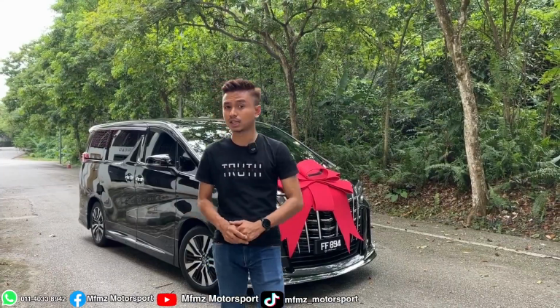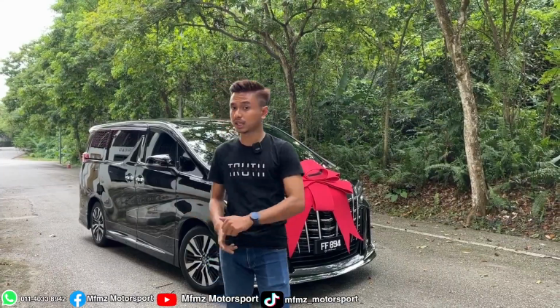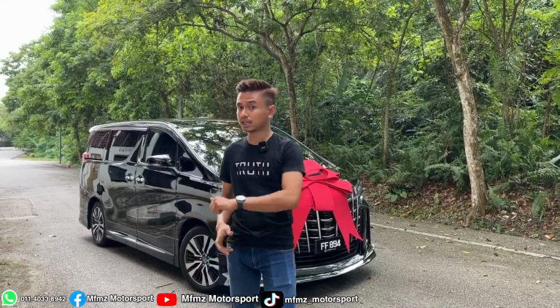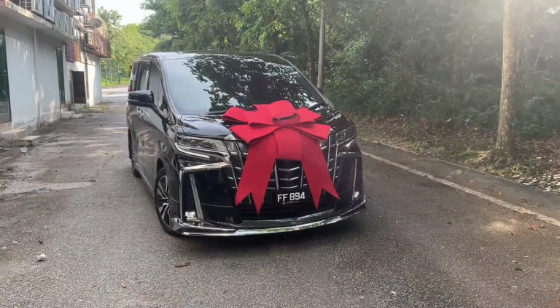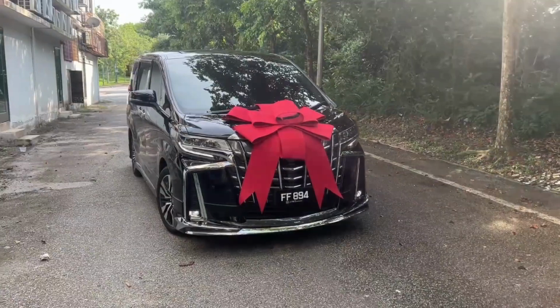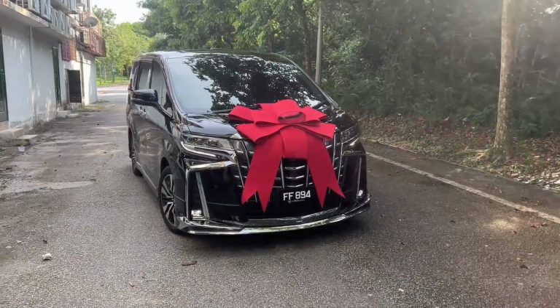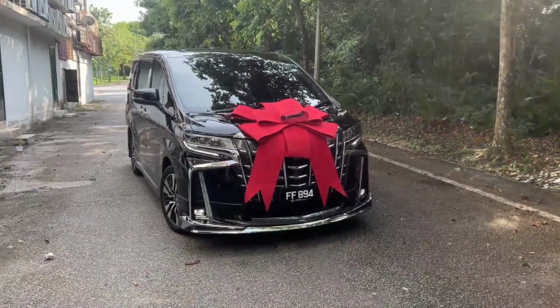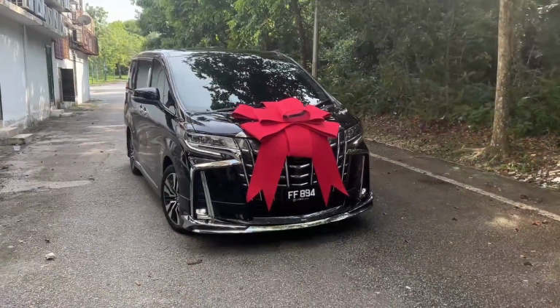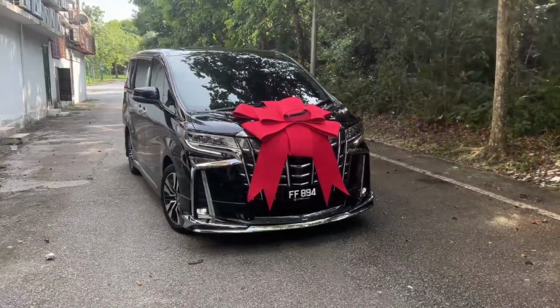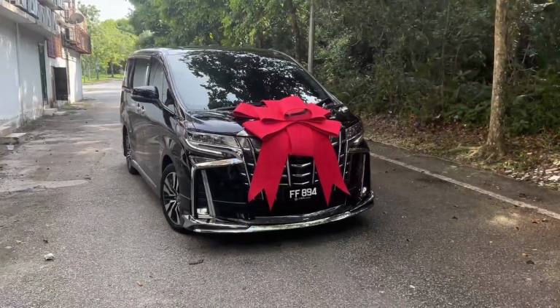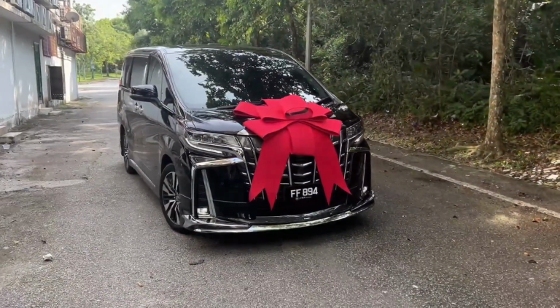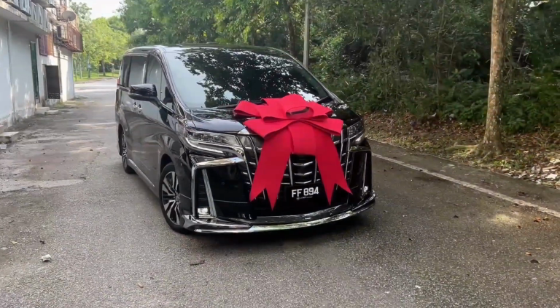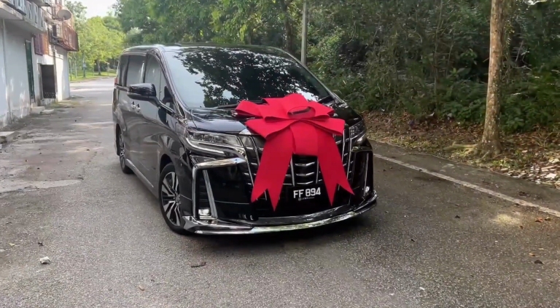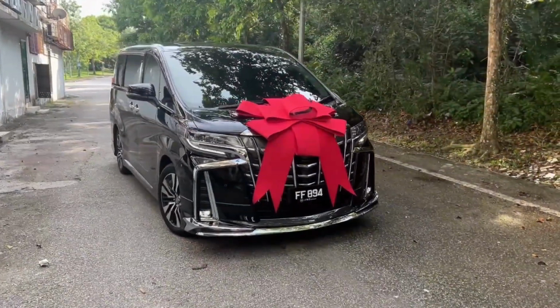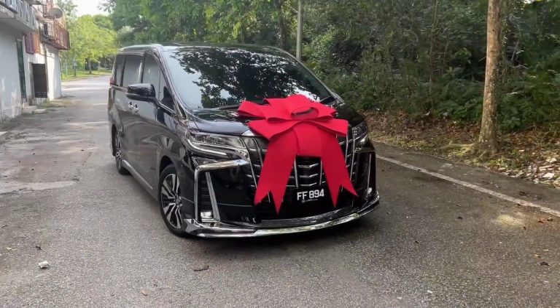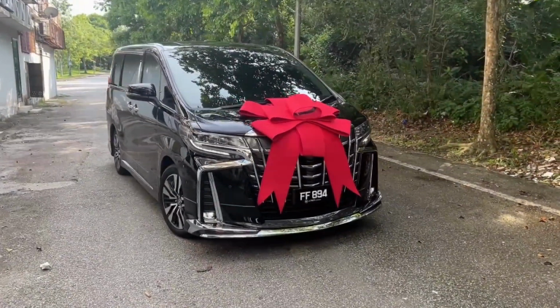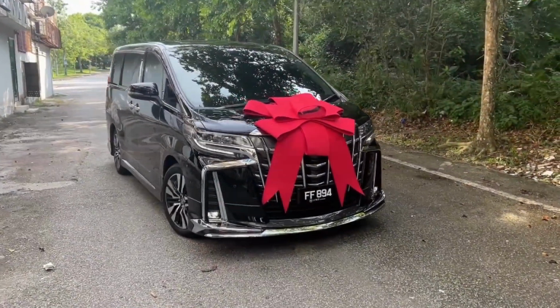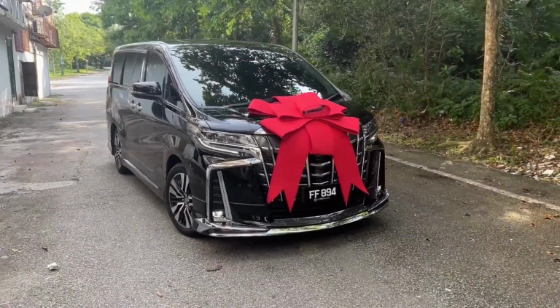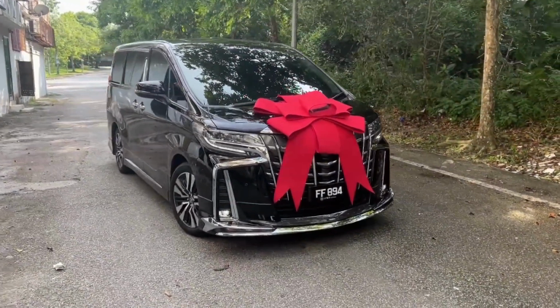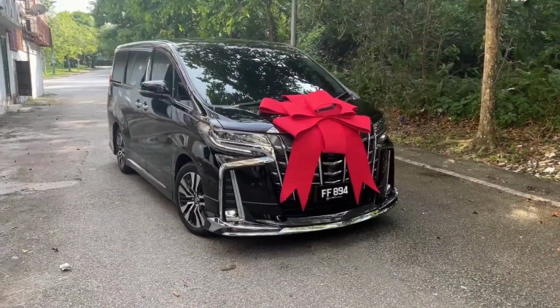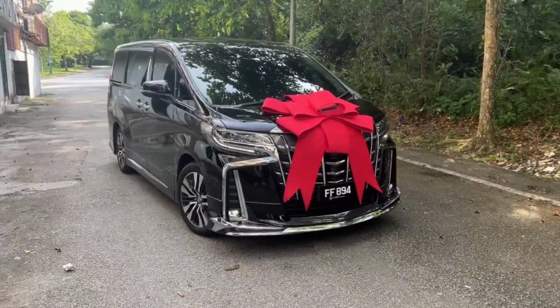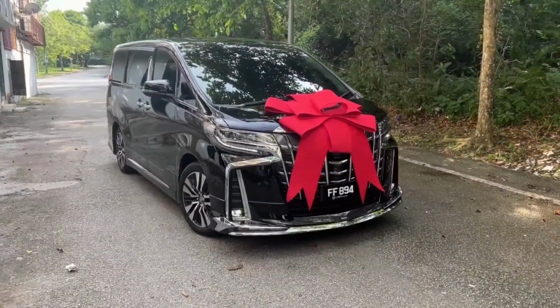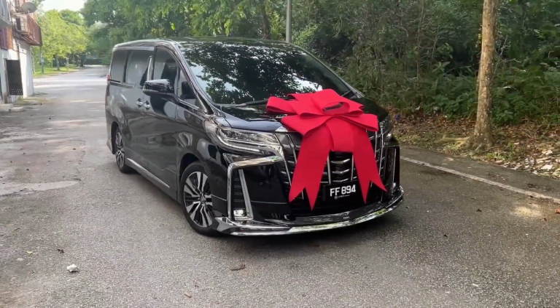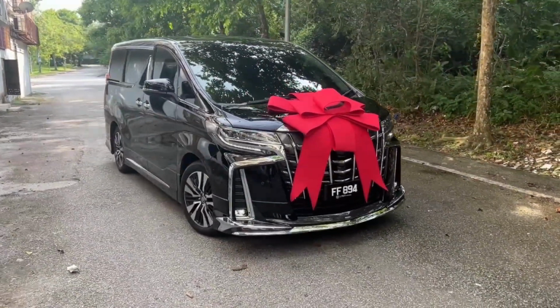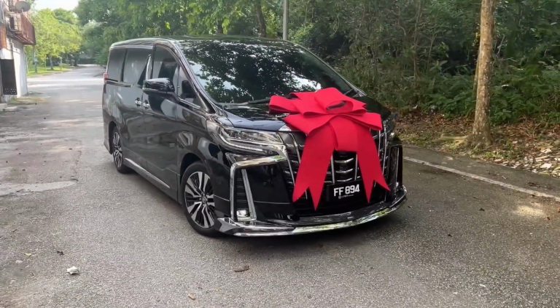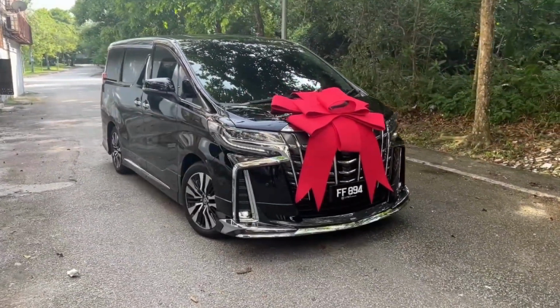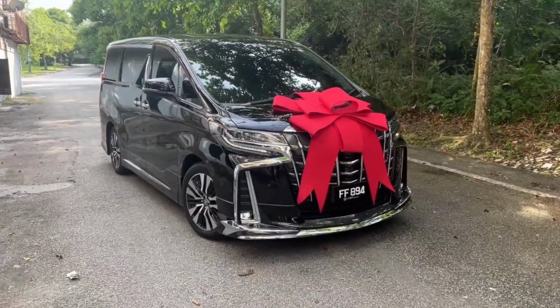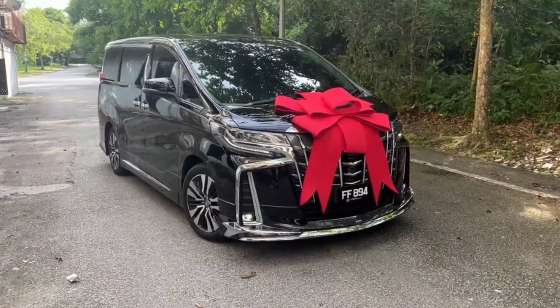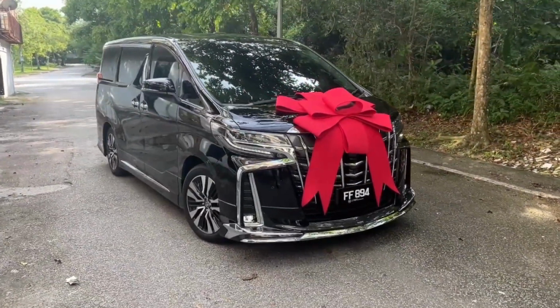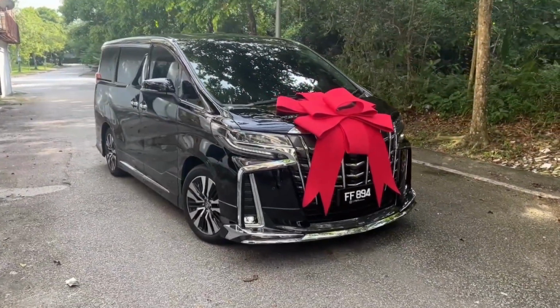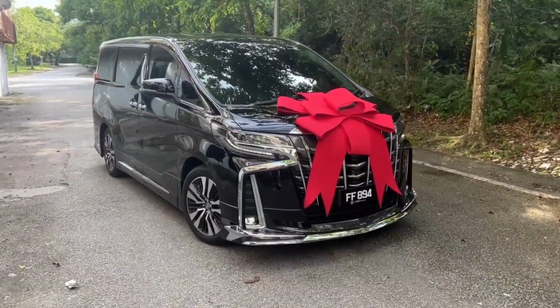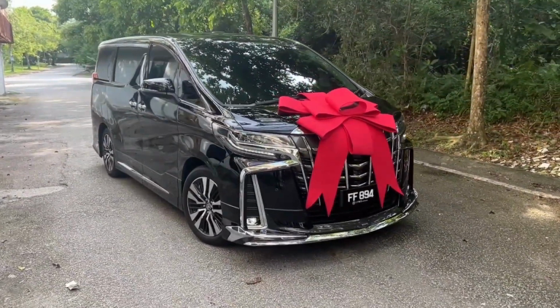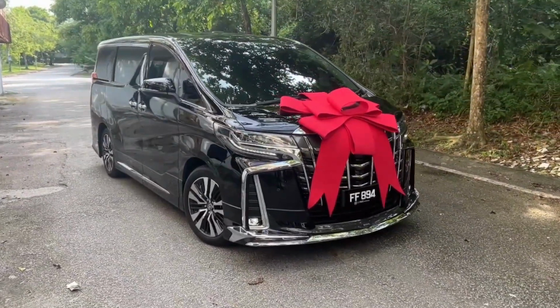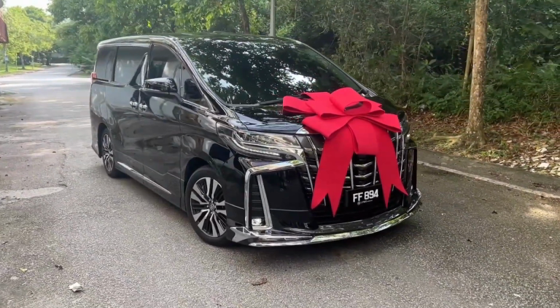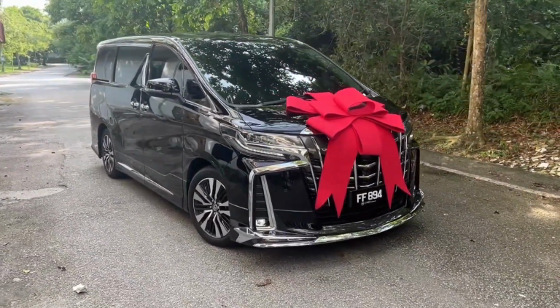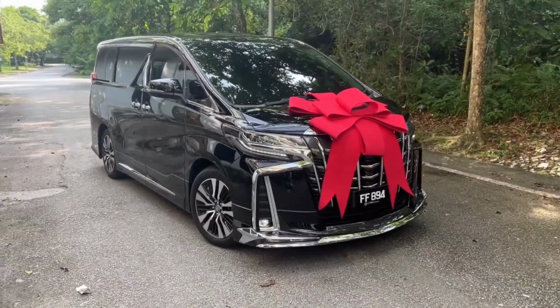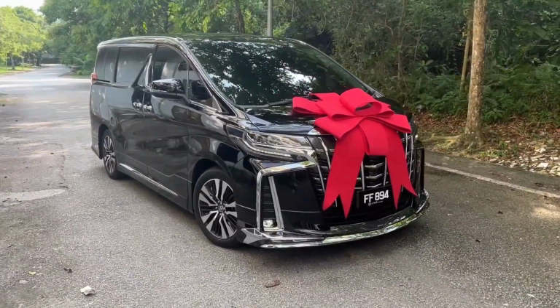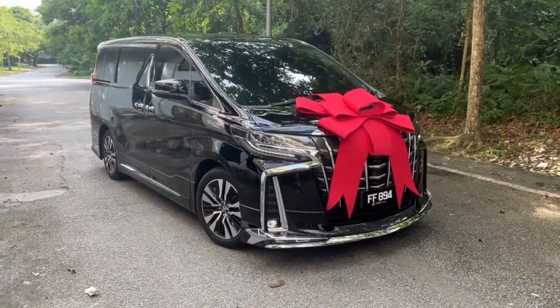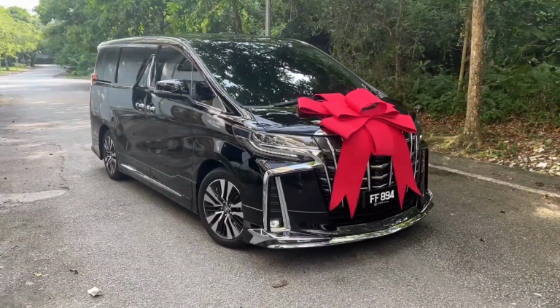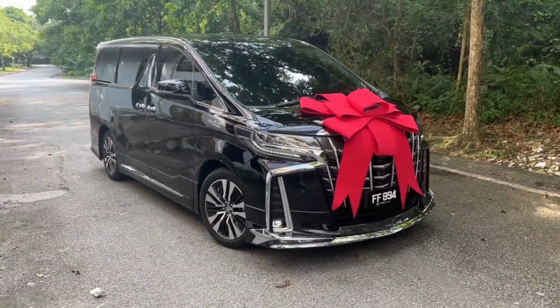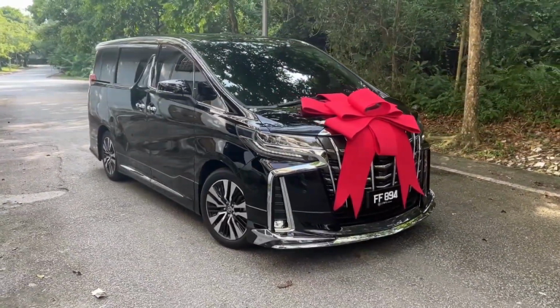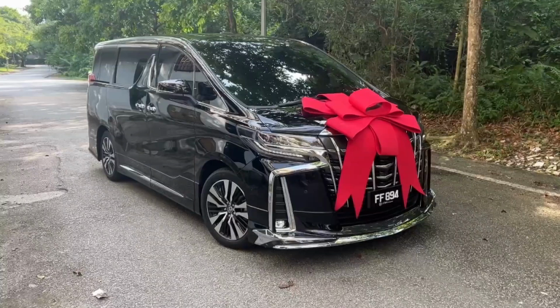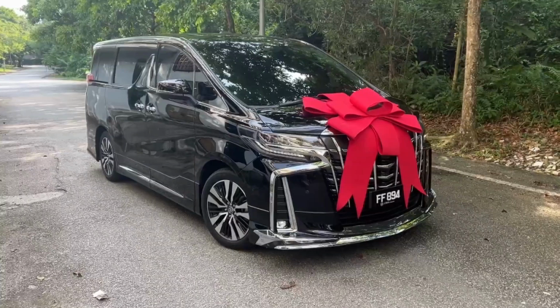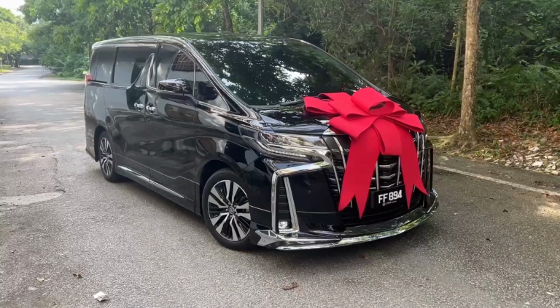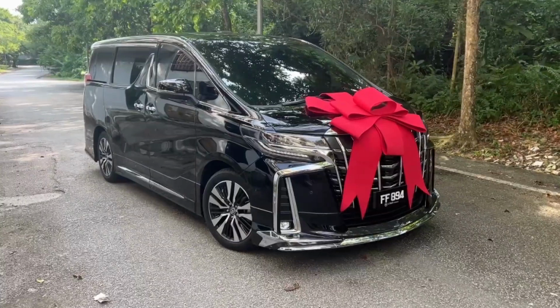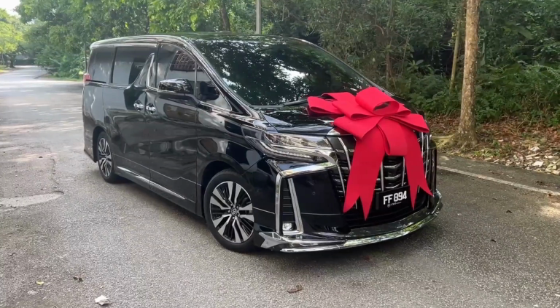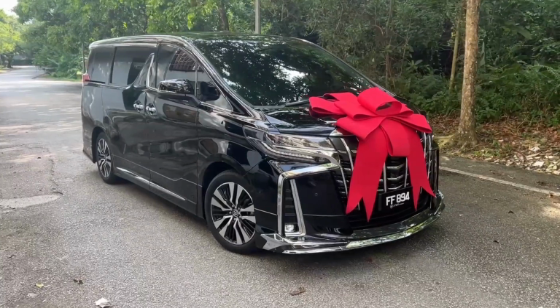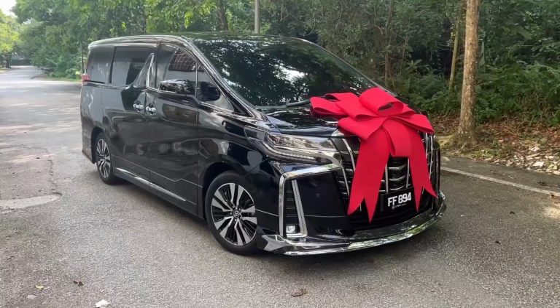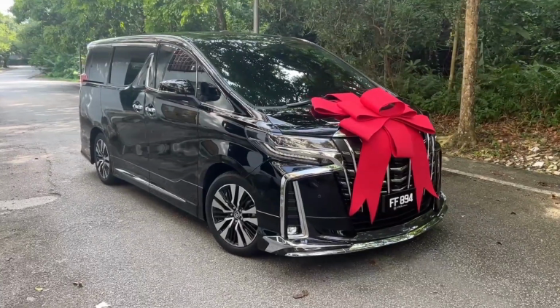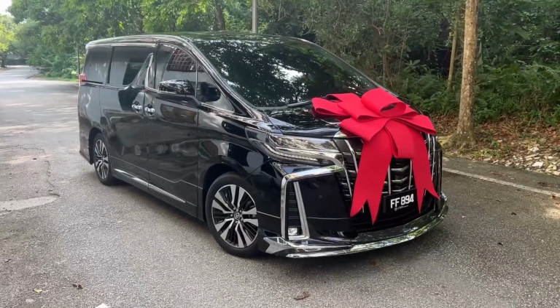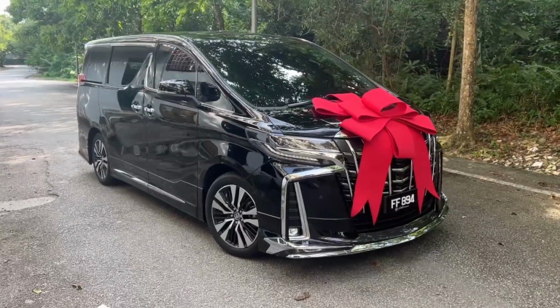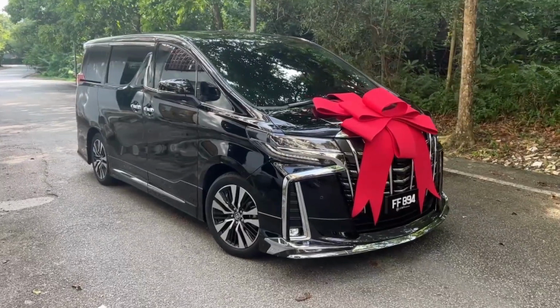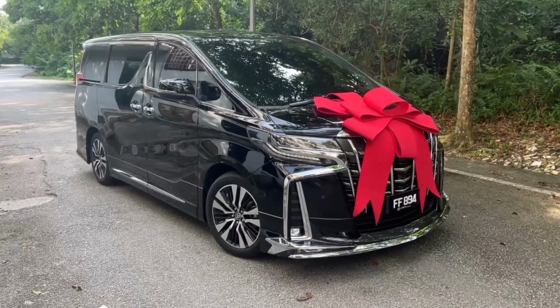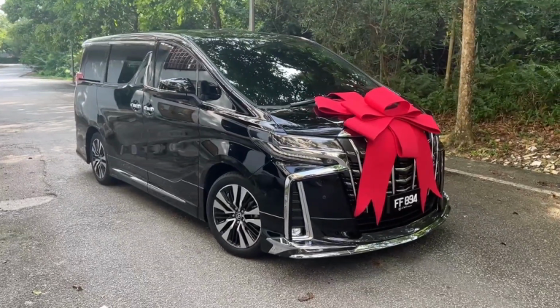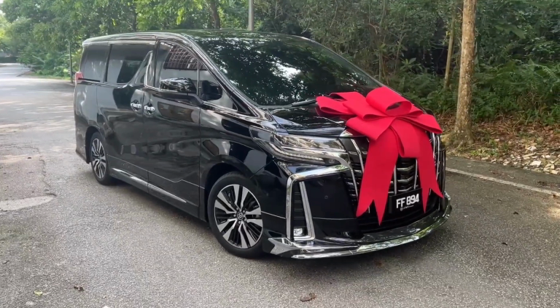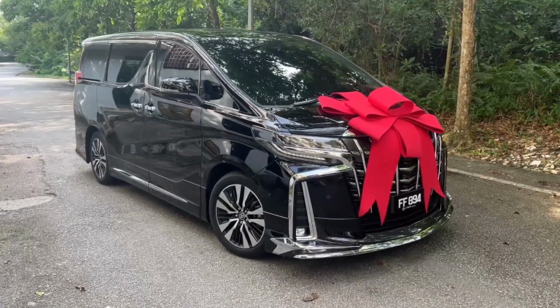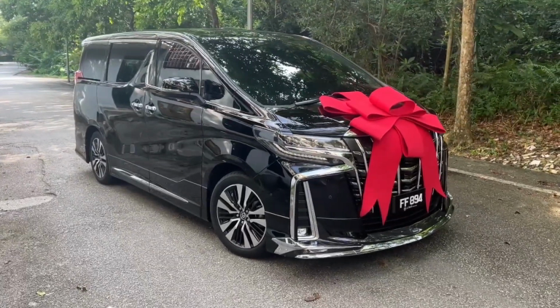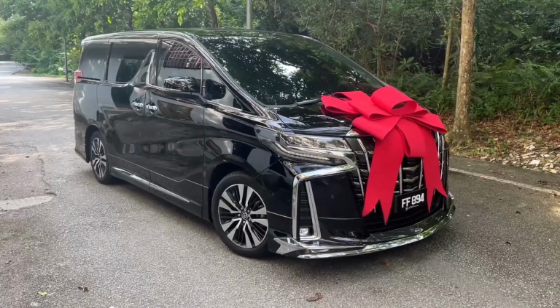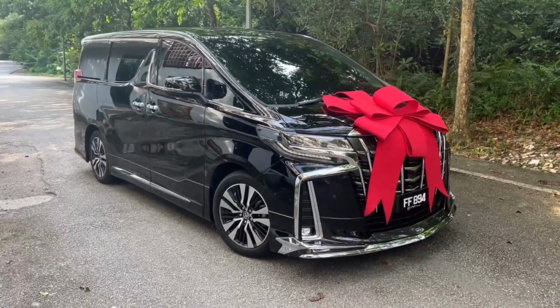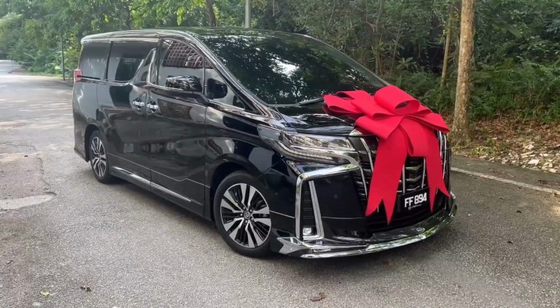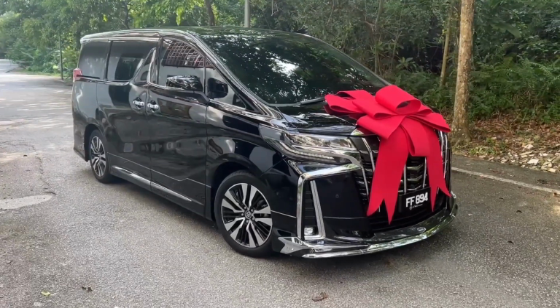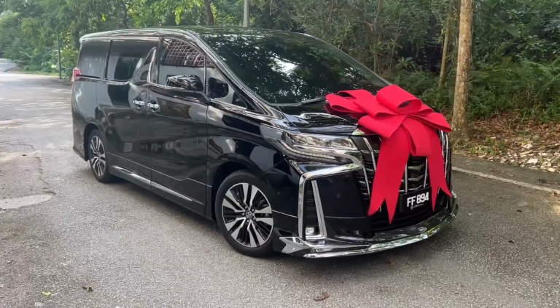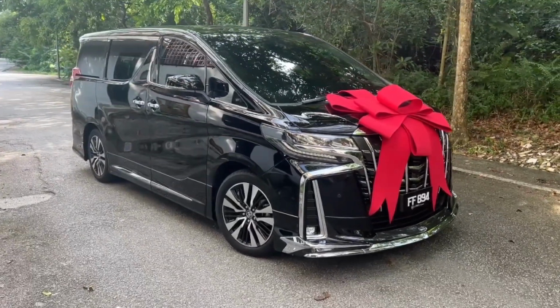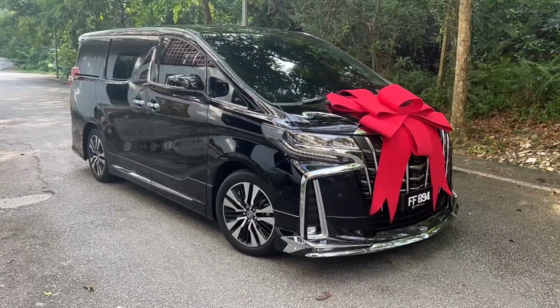Behind here we have a Toyota Alphard SC 2021 JBL spec. This is the most fully loaded, highest spec variant available.